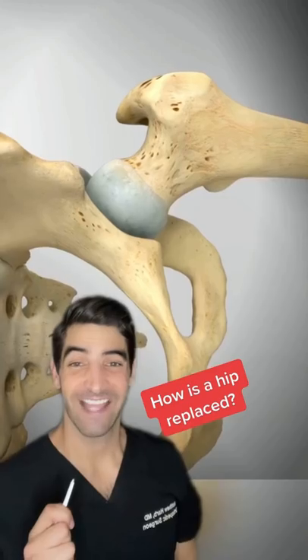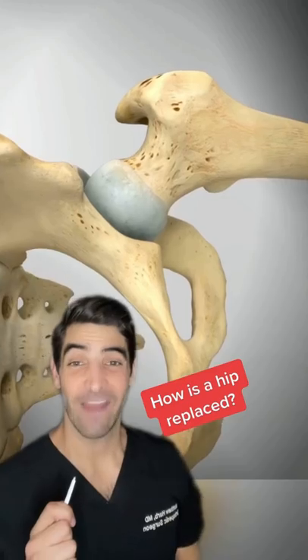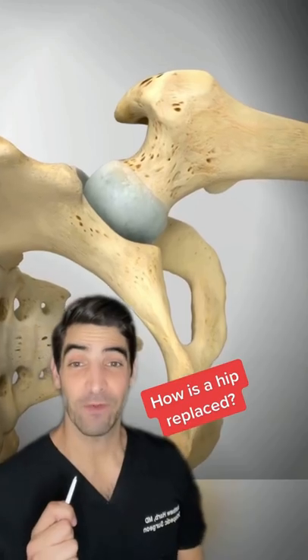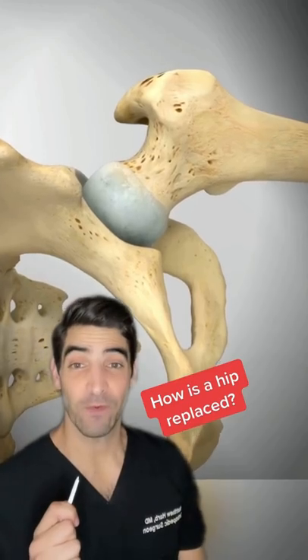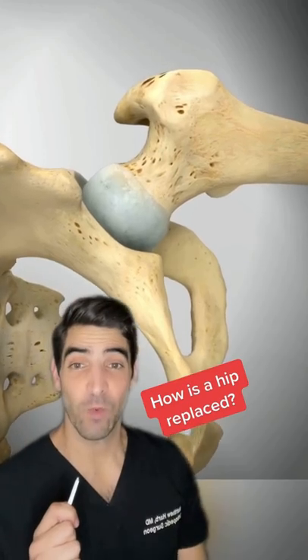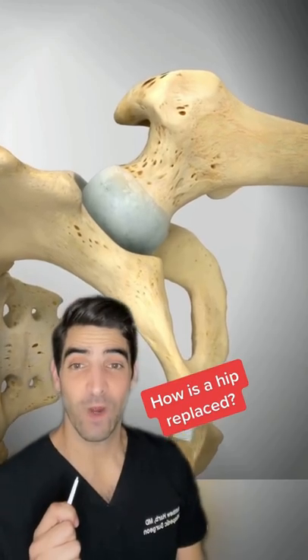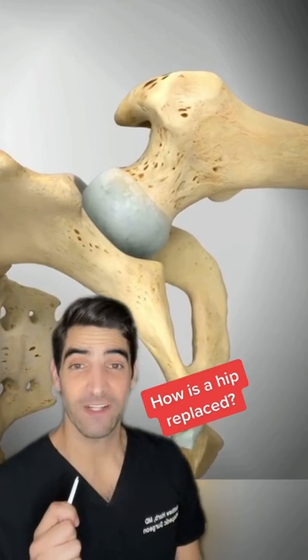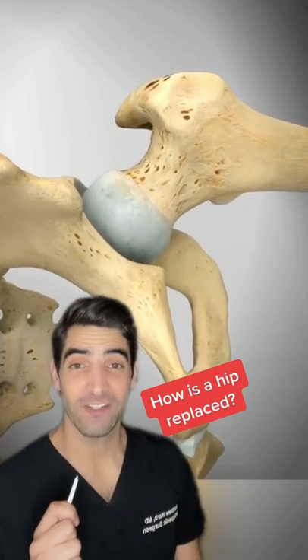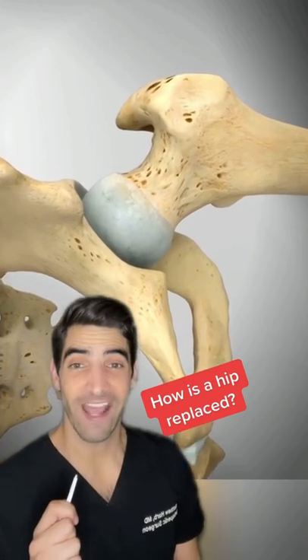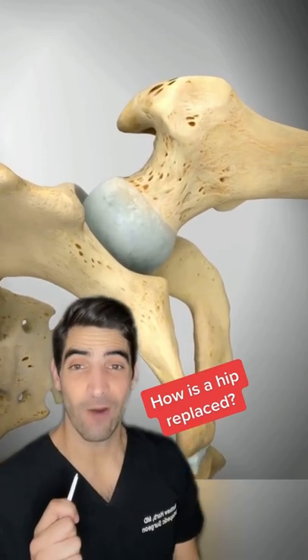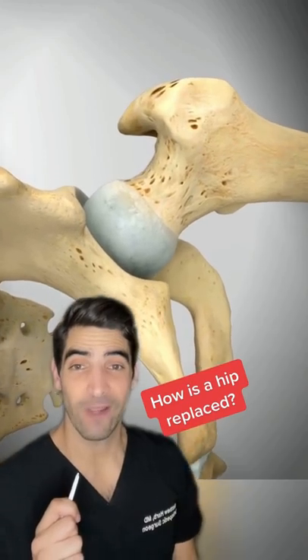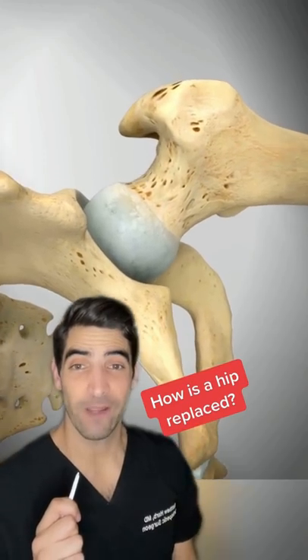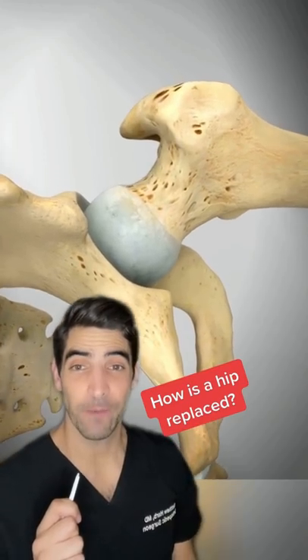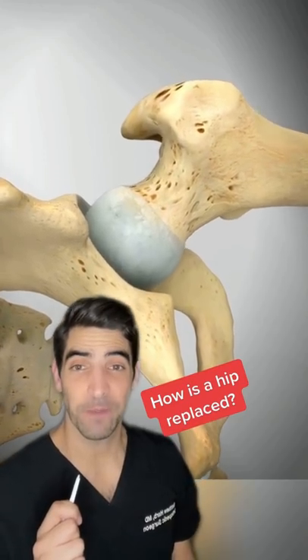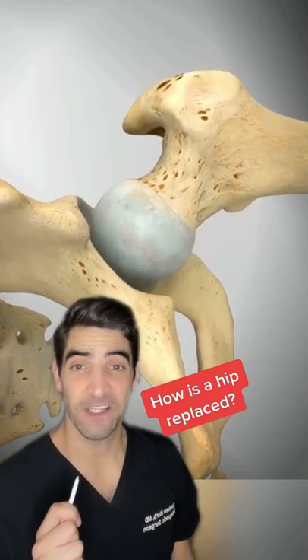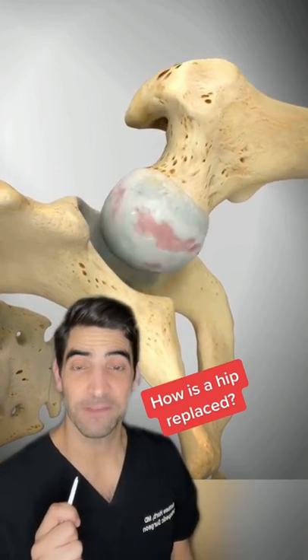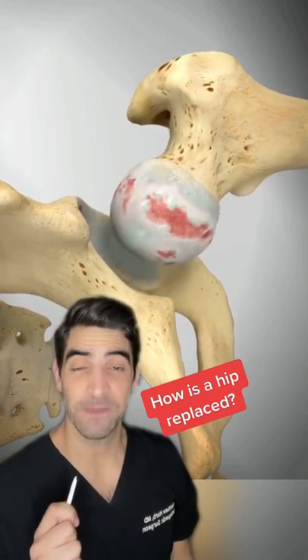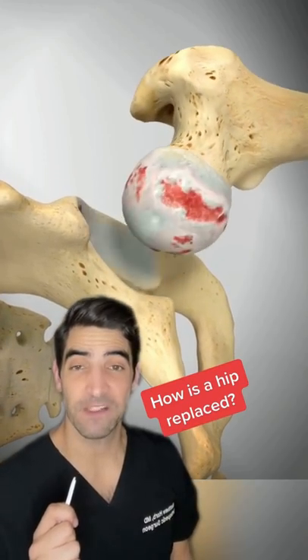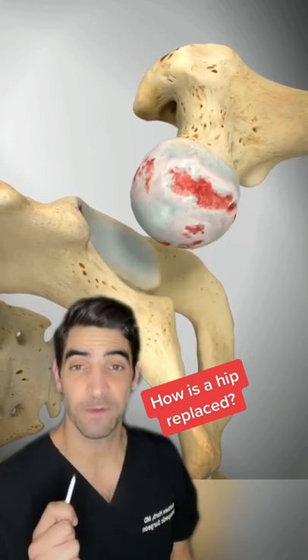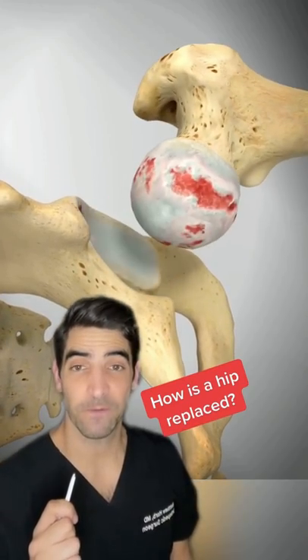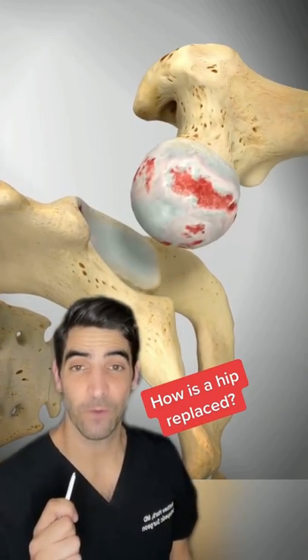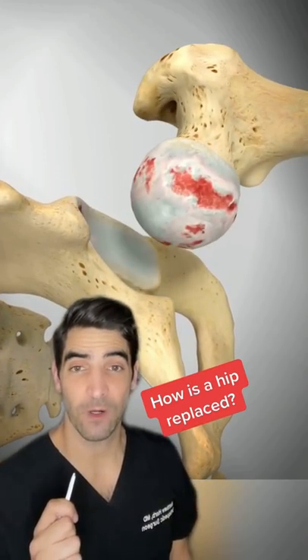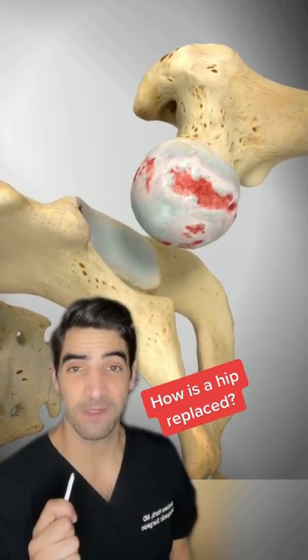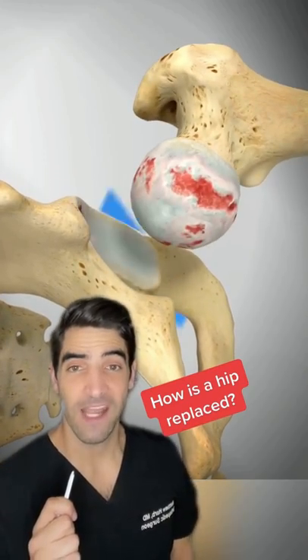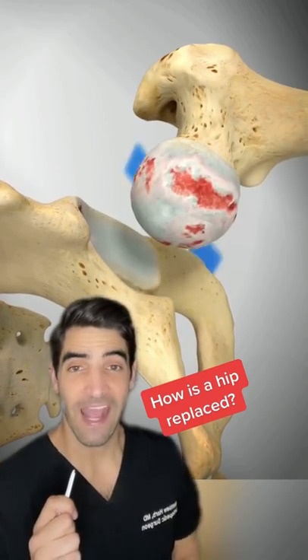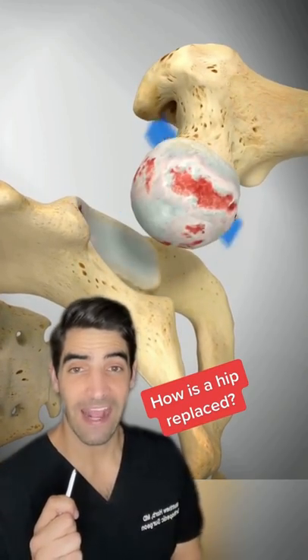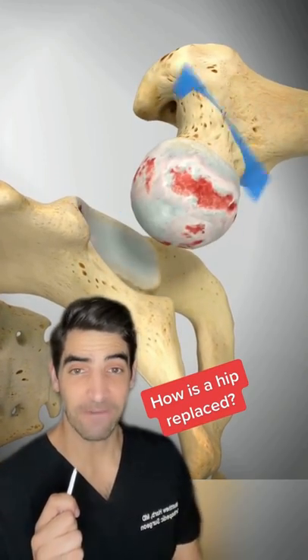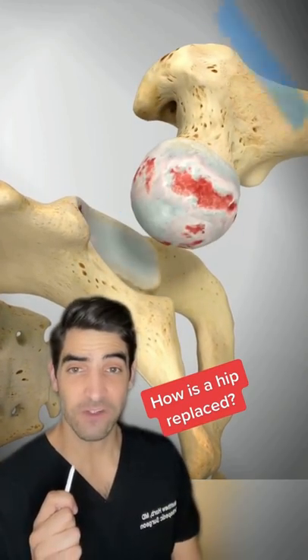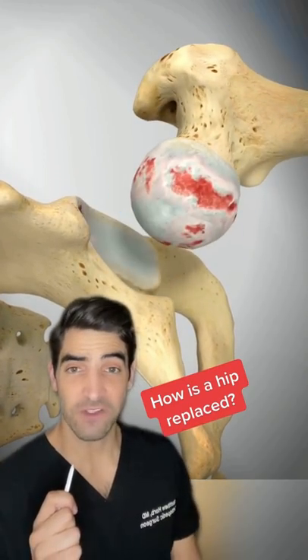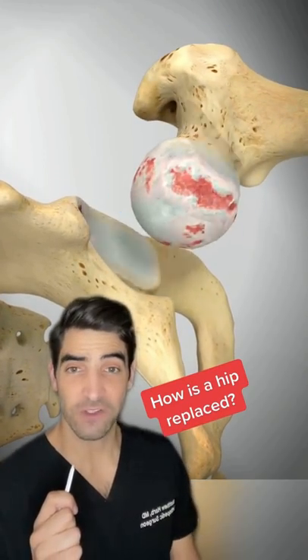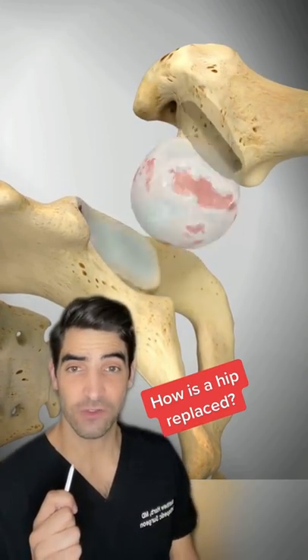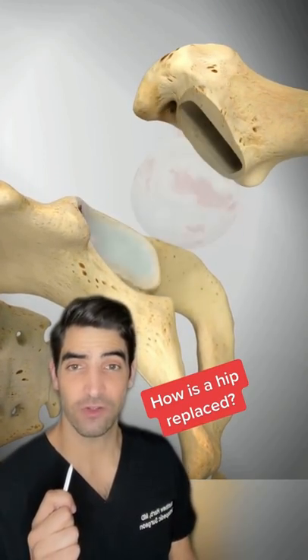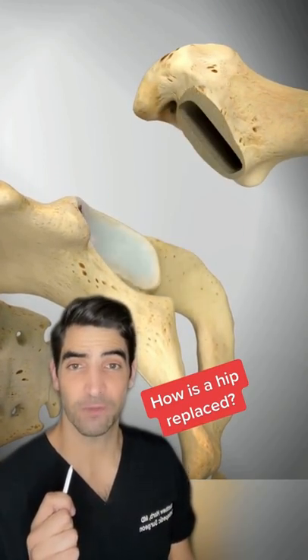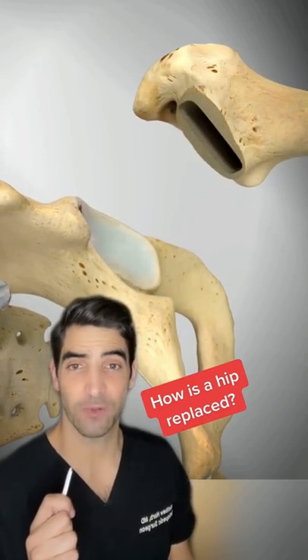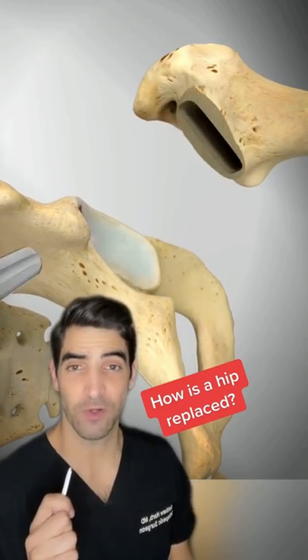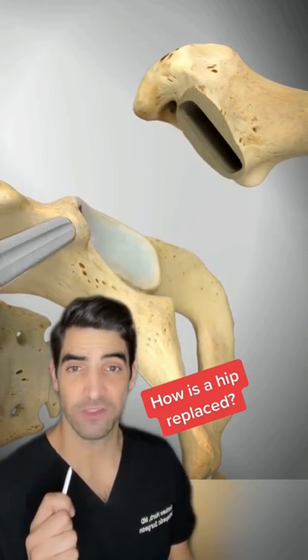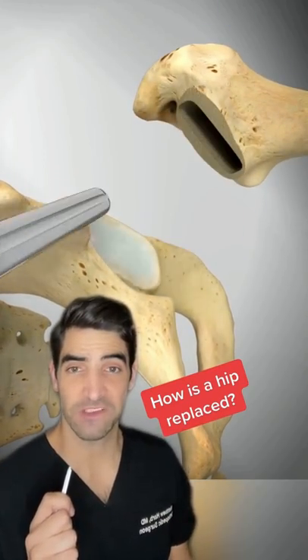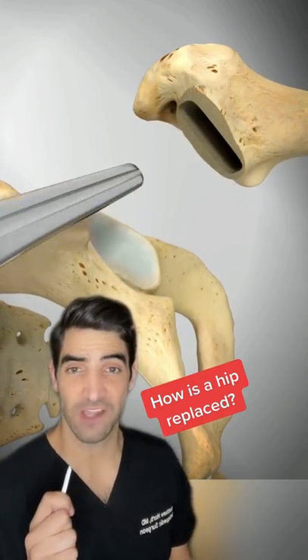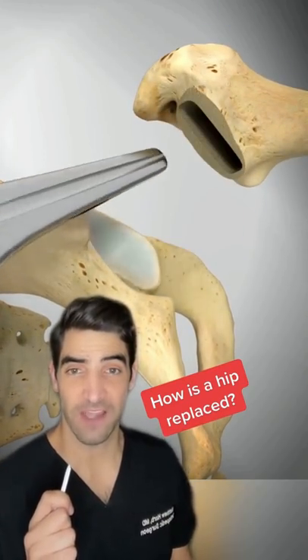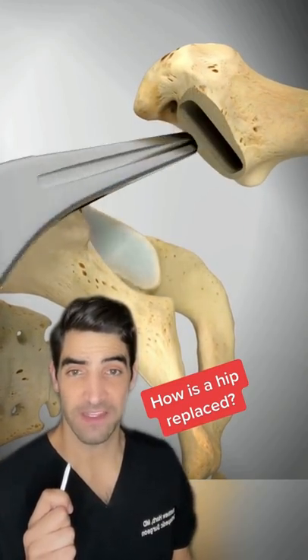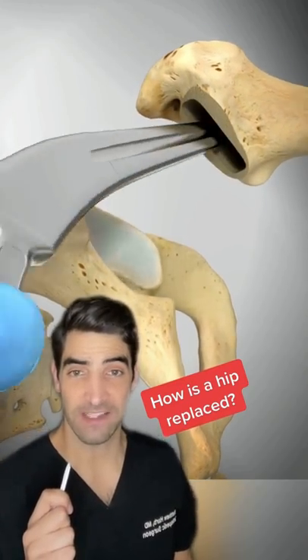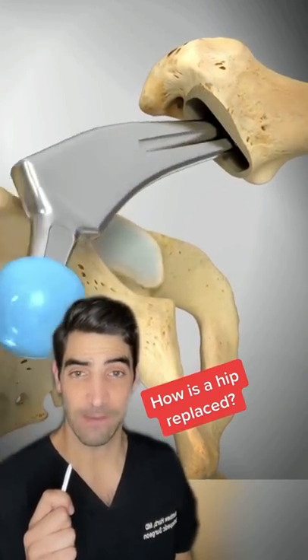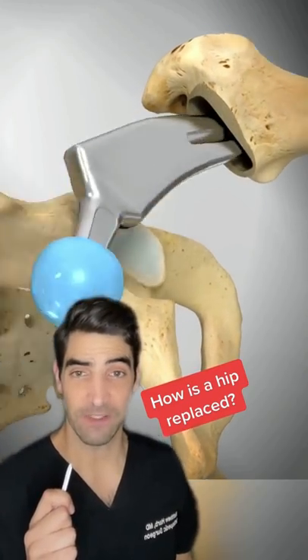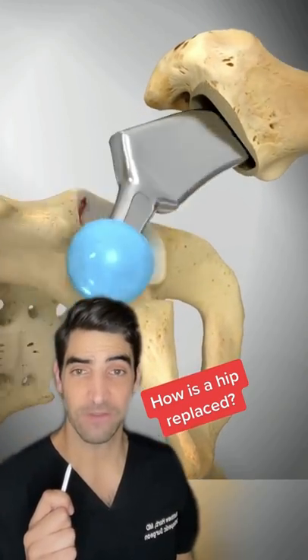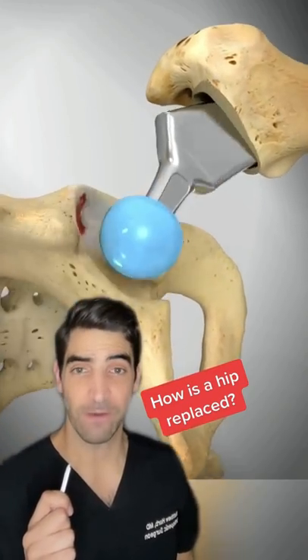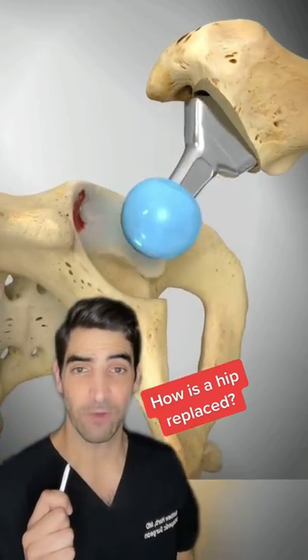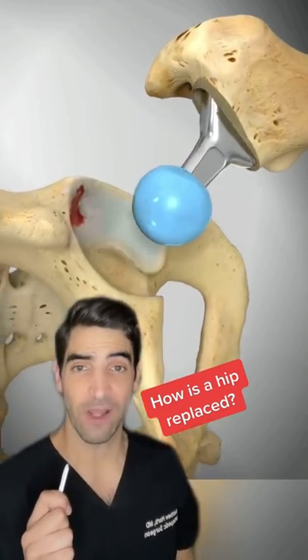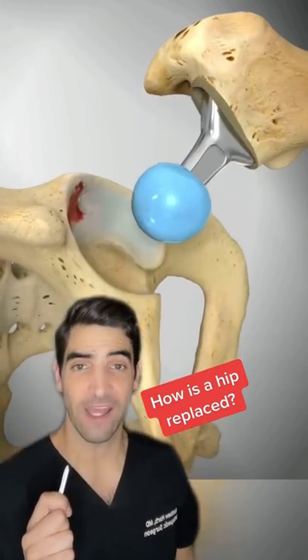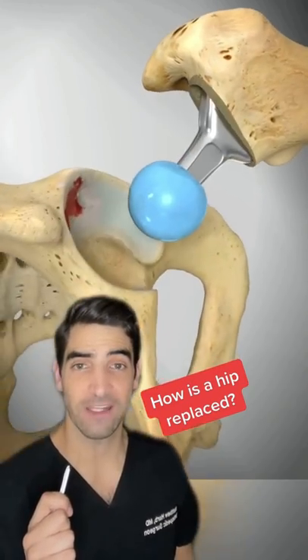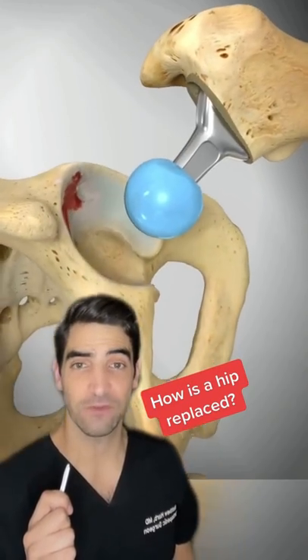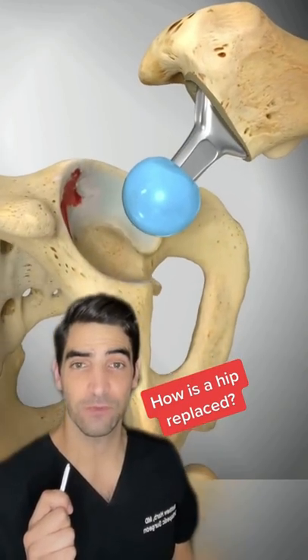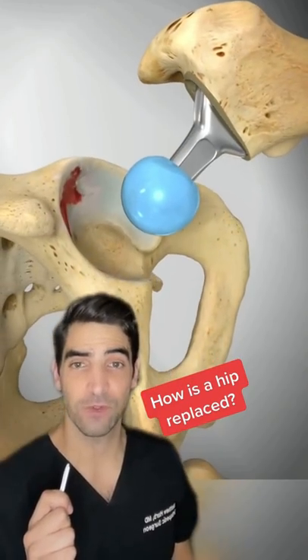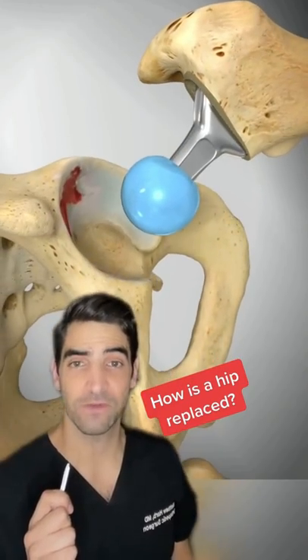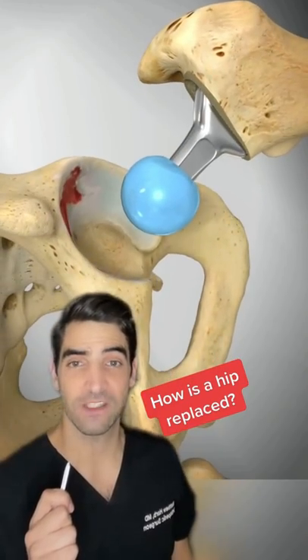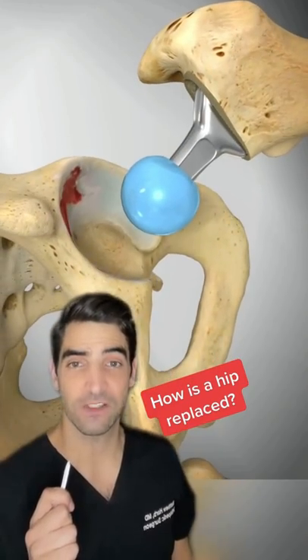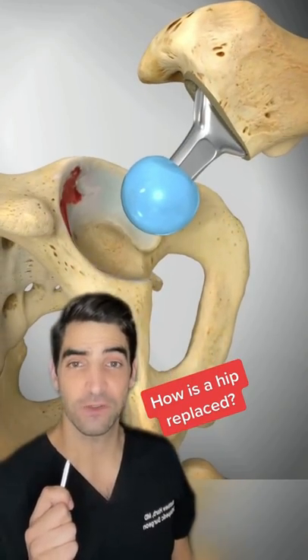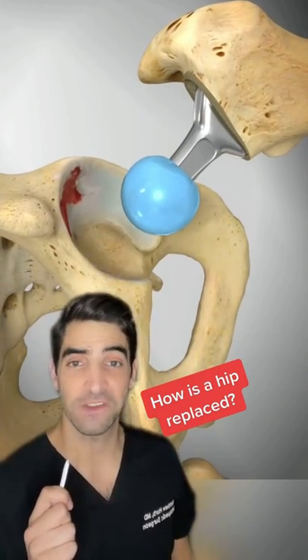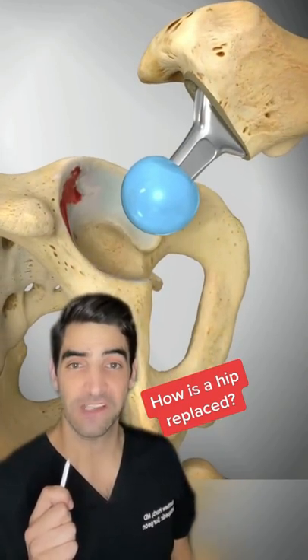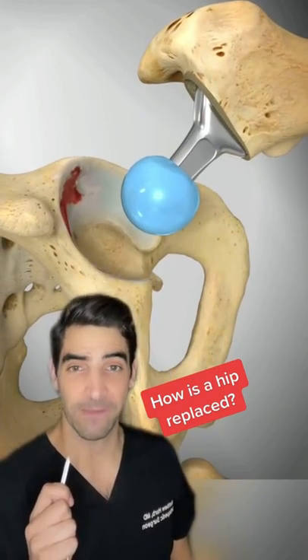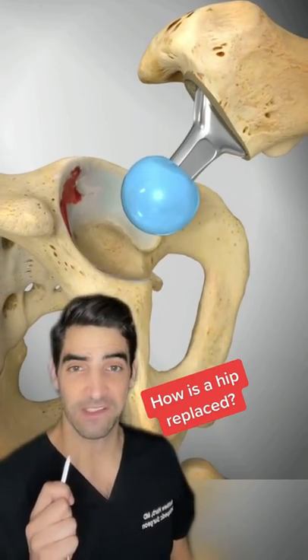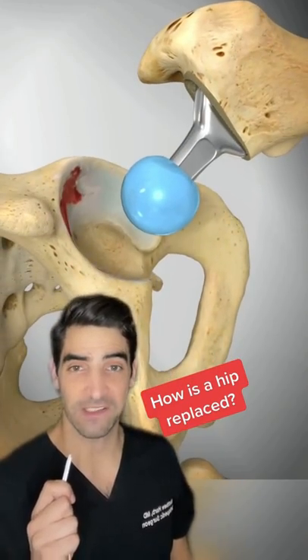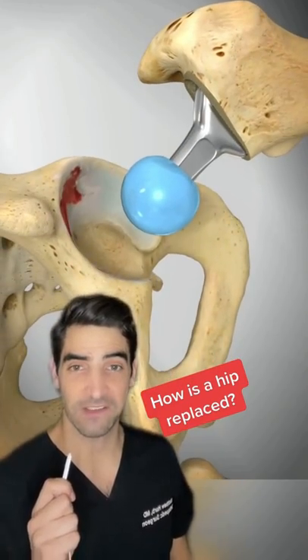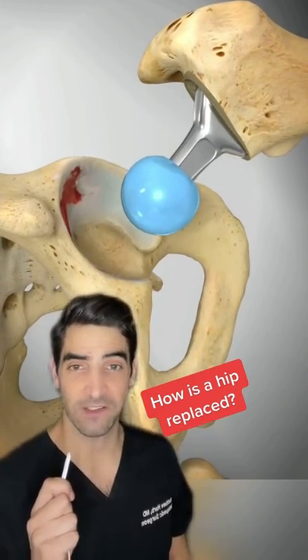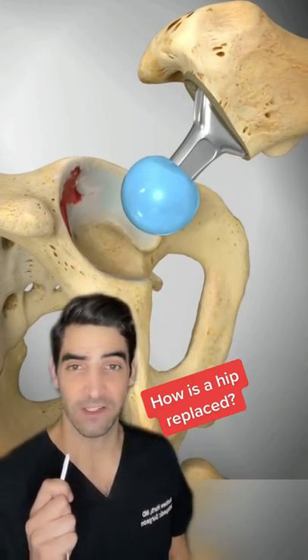Have you ever wondered how a hip replacement is performed? After the surgical approach is done, the damaged femoral head is removed and a new stem is inserted.